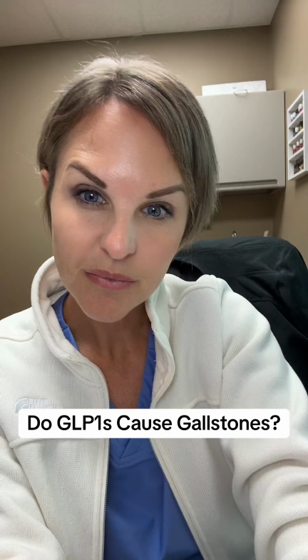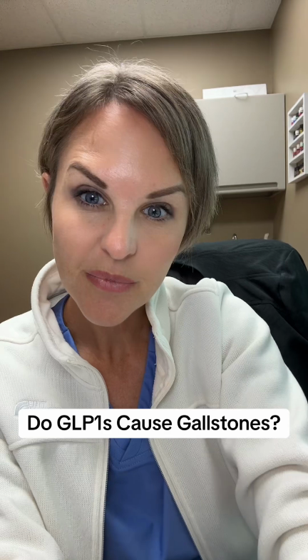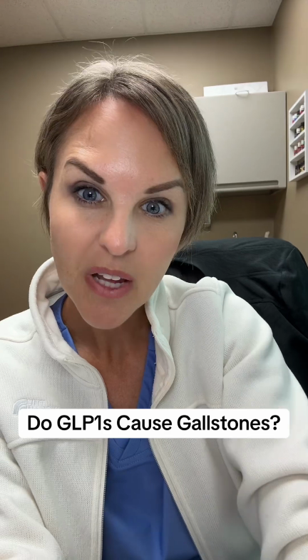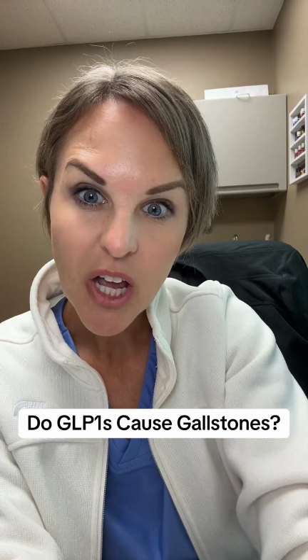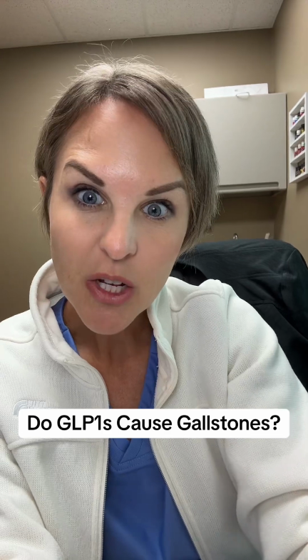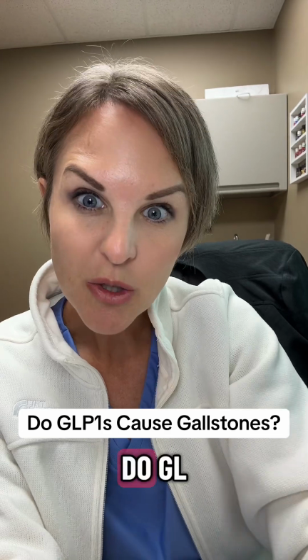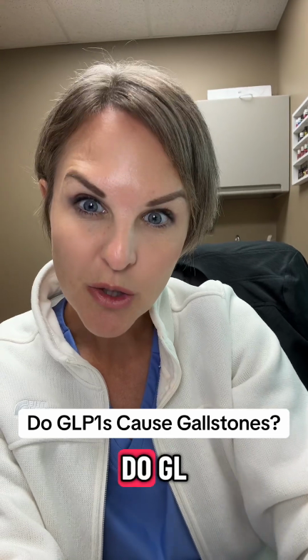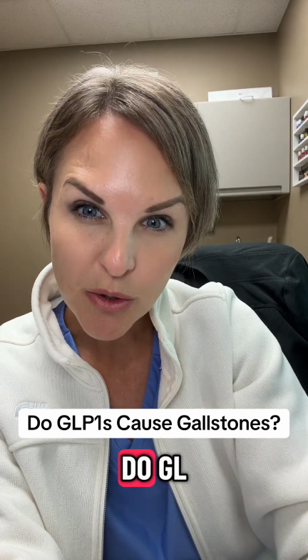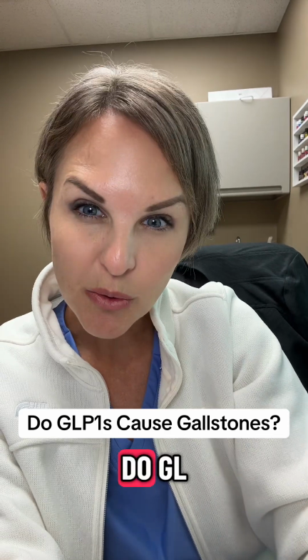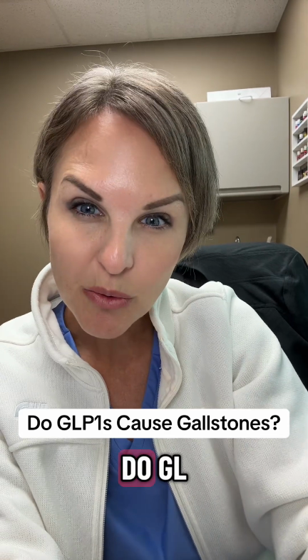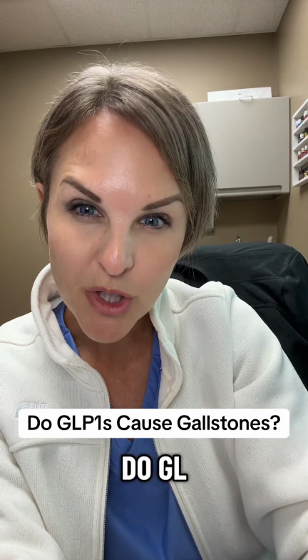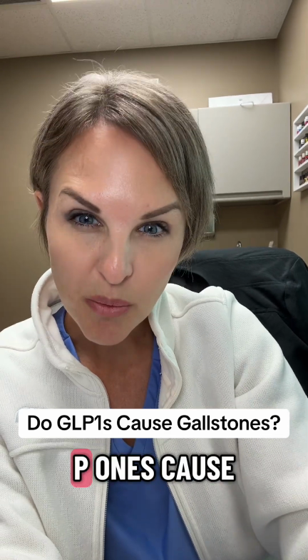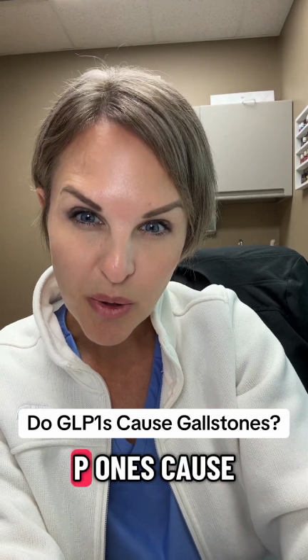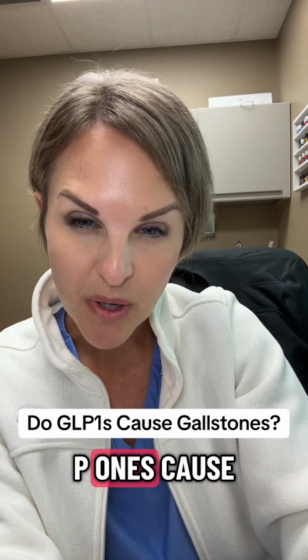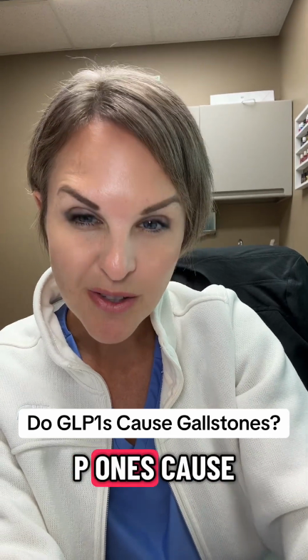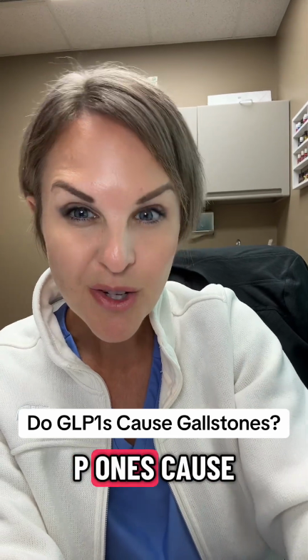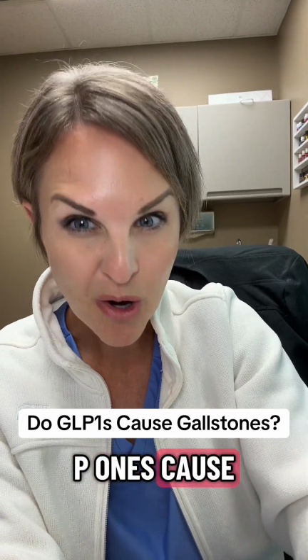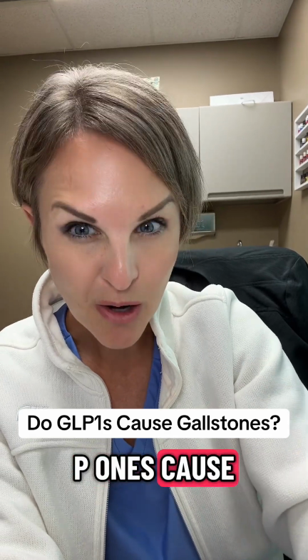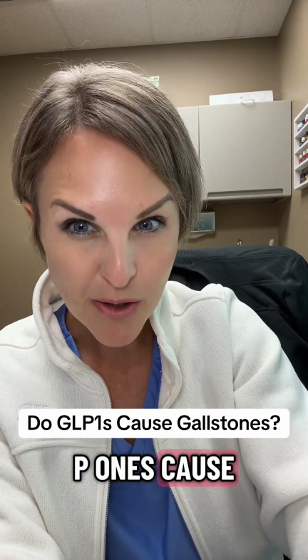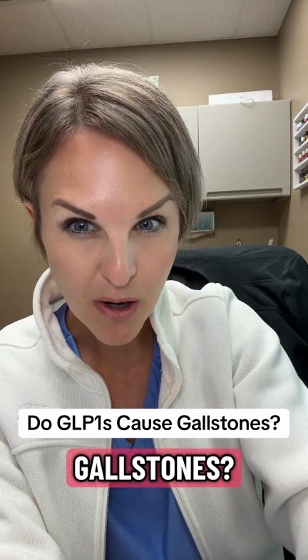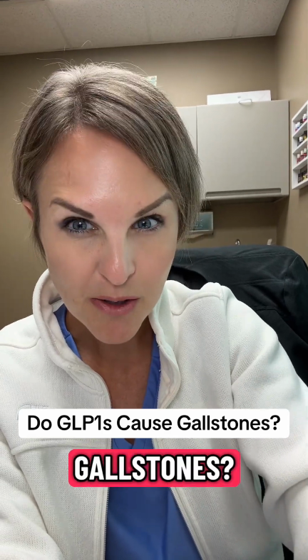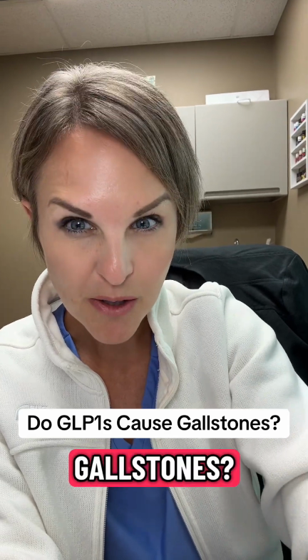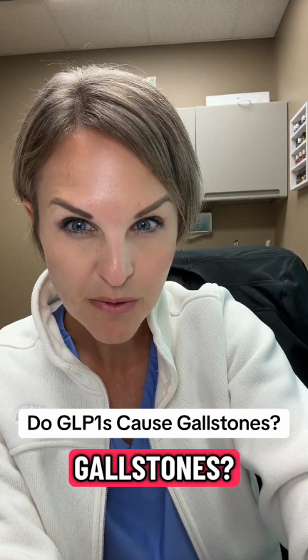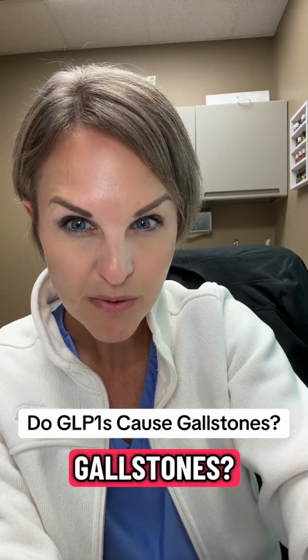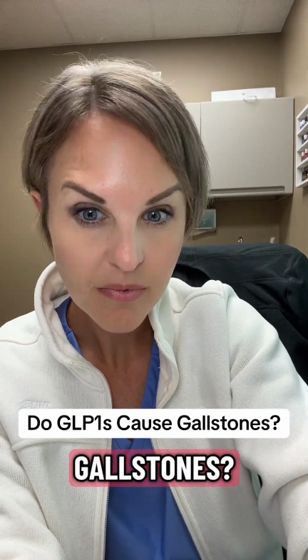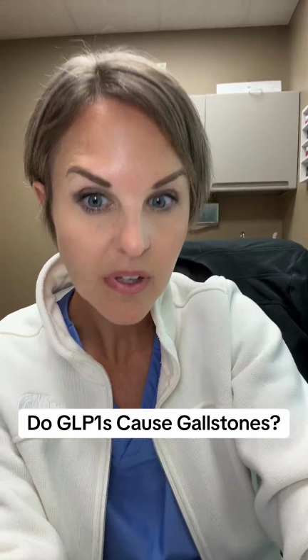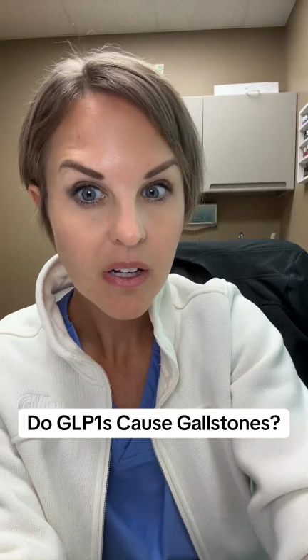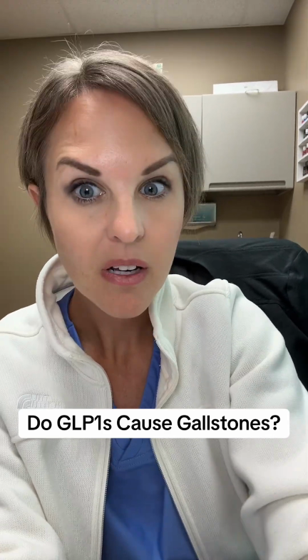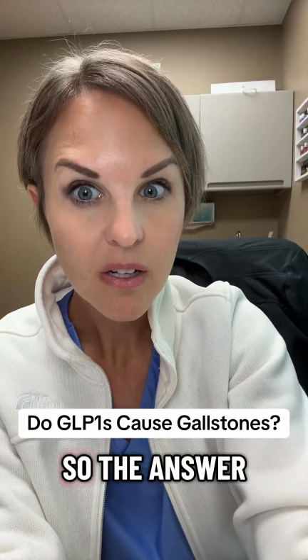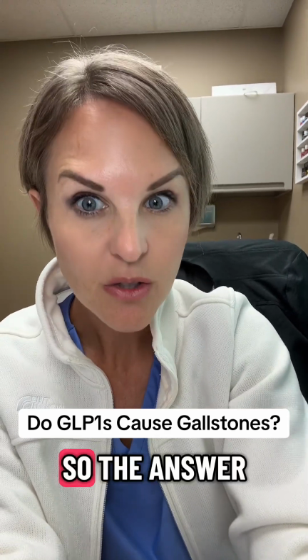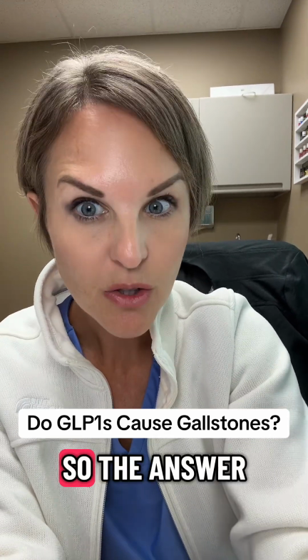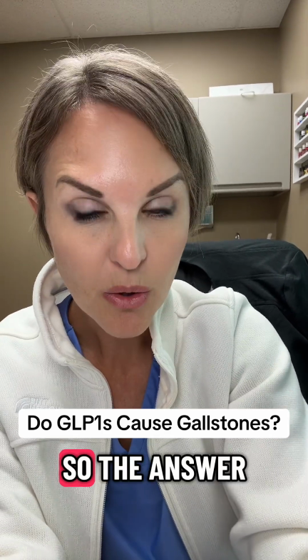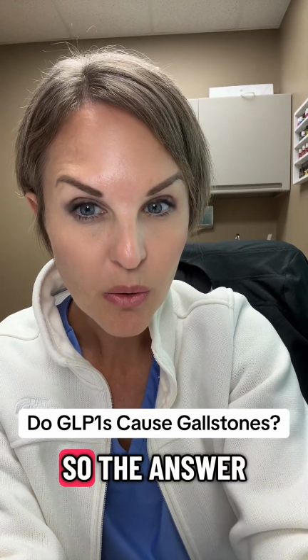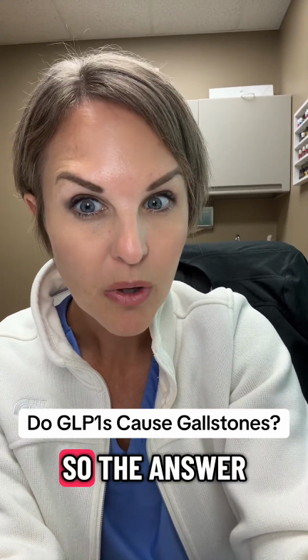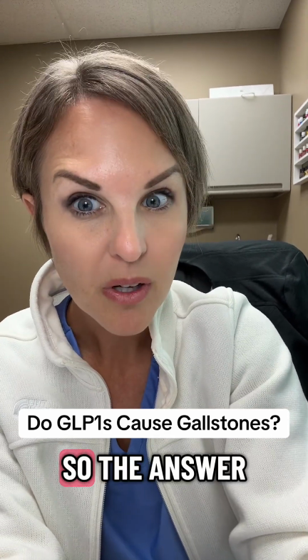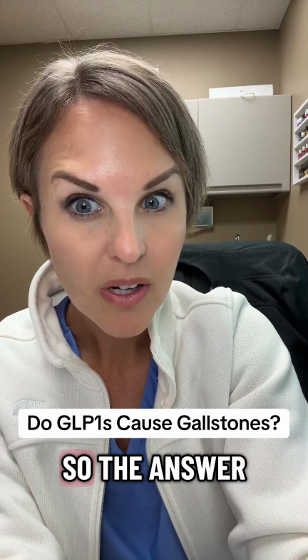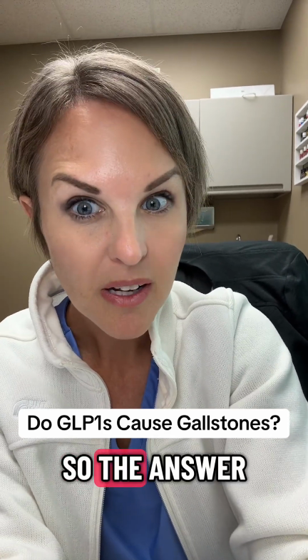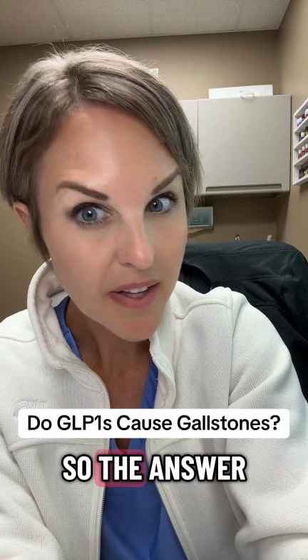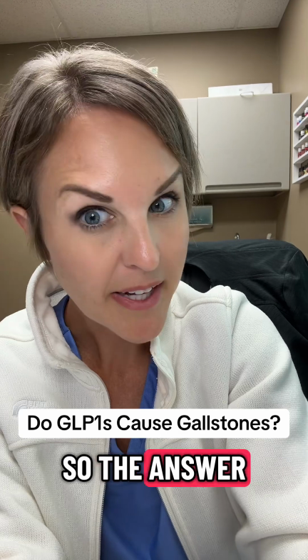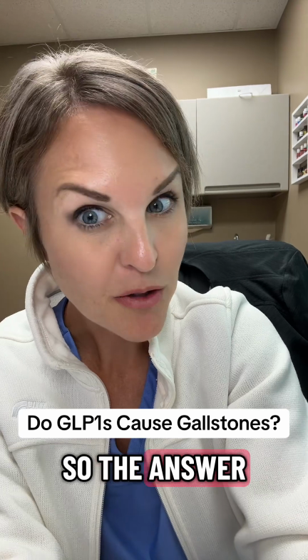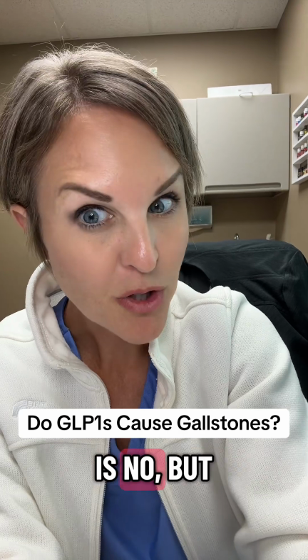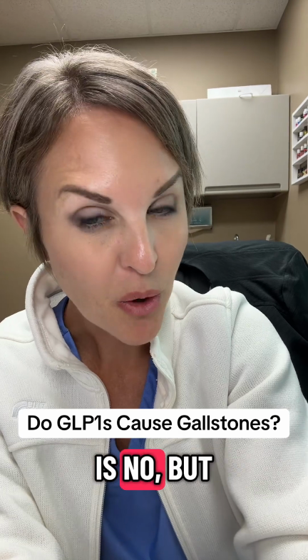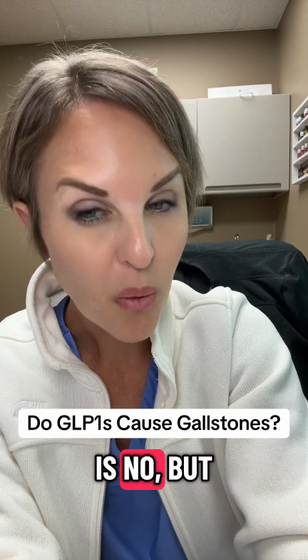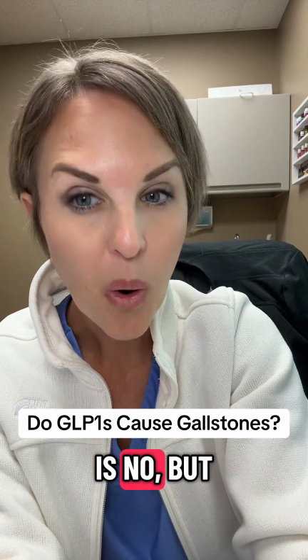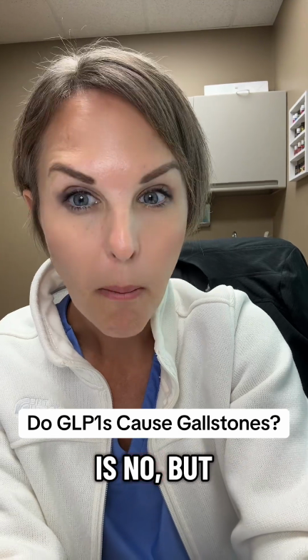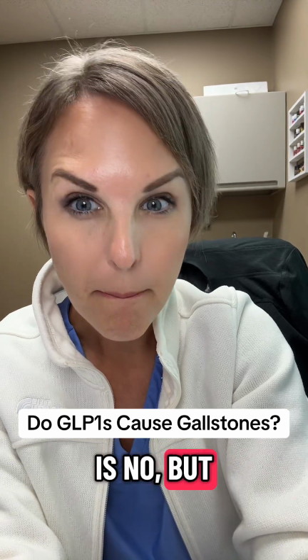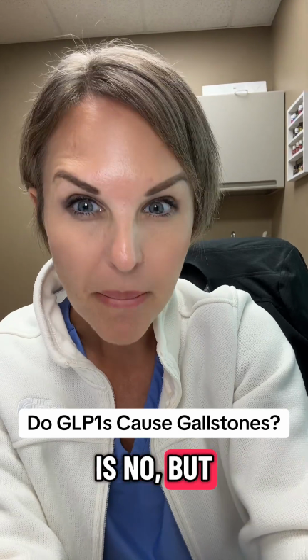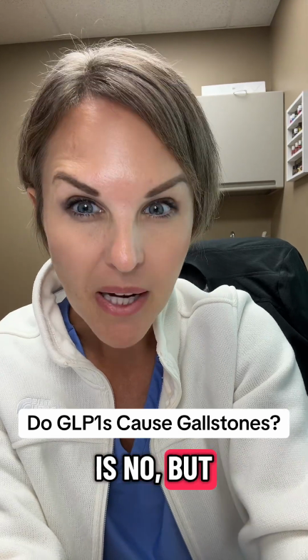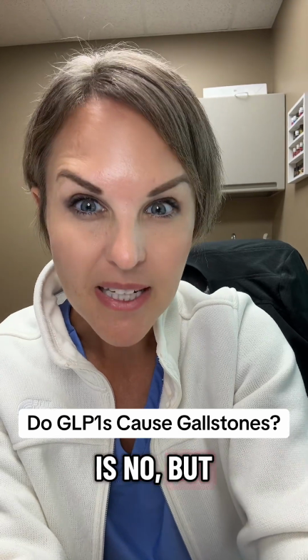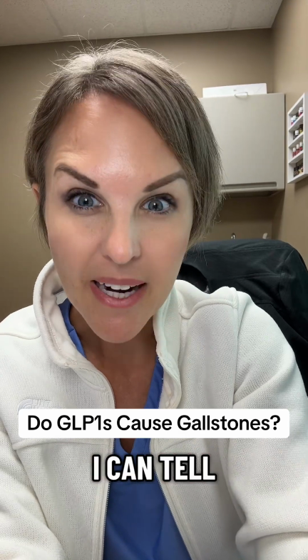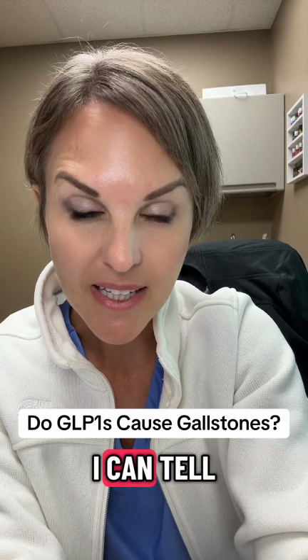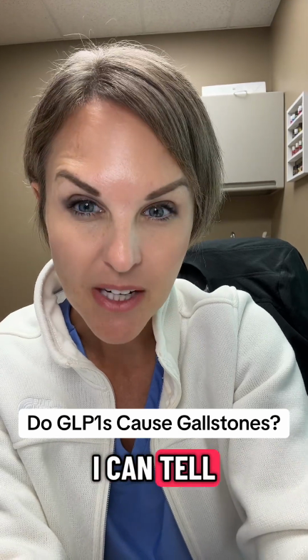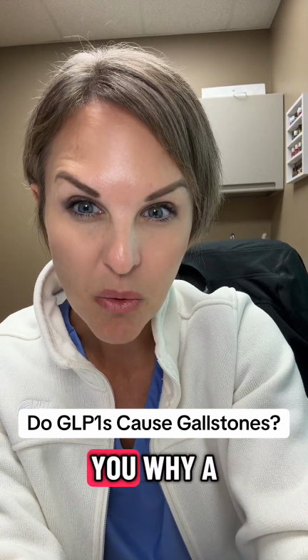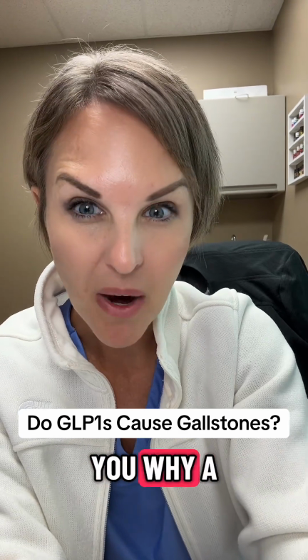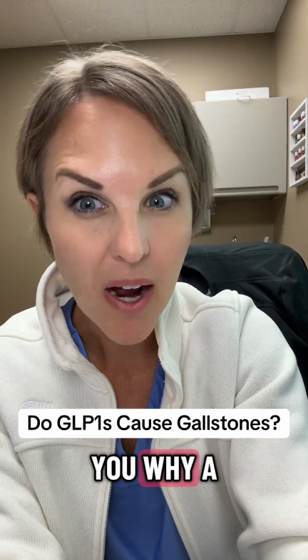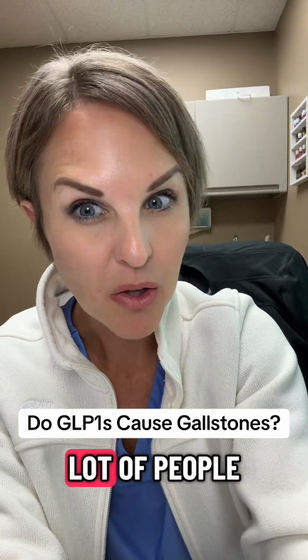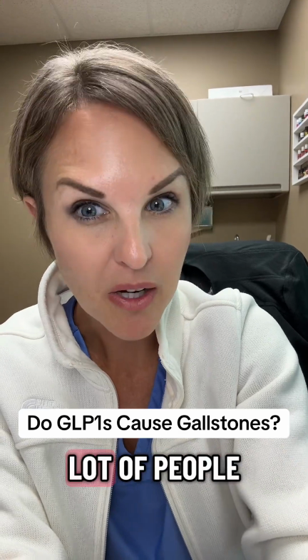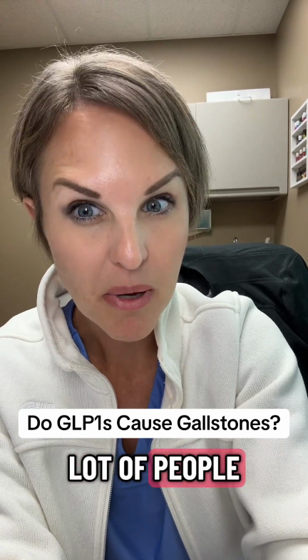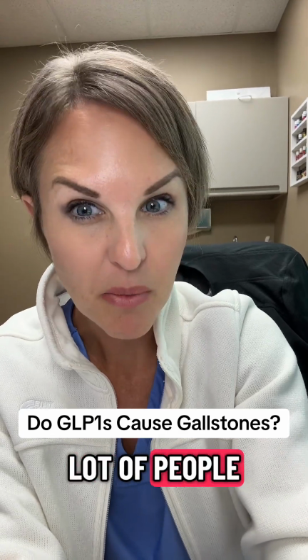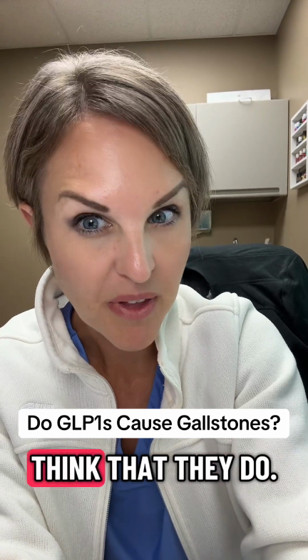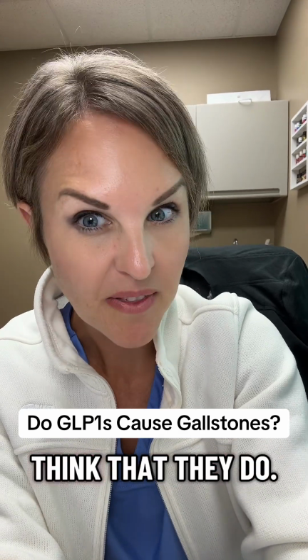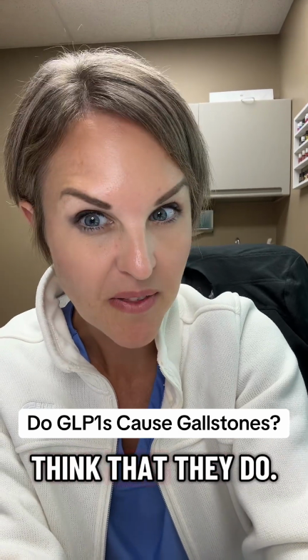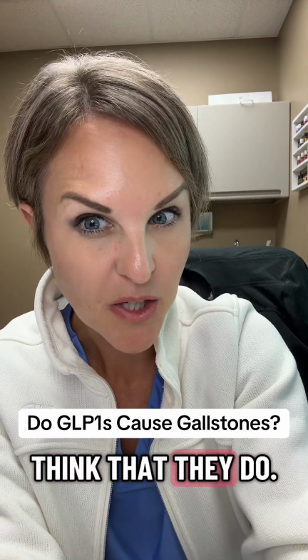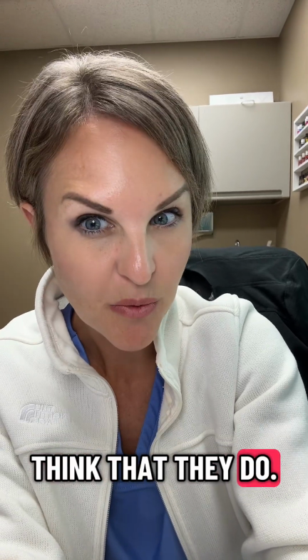Do GLP-1s cause gallstones? The answer is no, but here's why a lot of people think that they do.